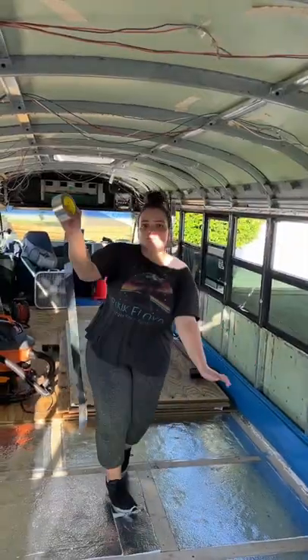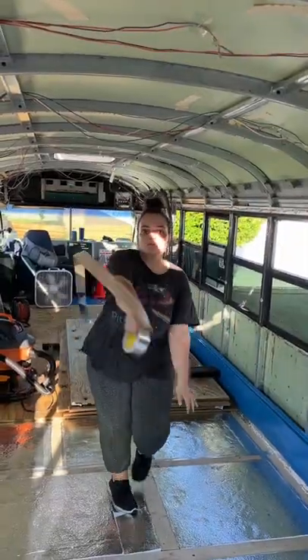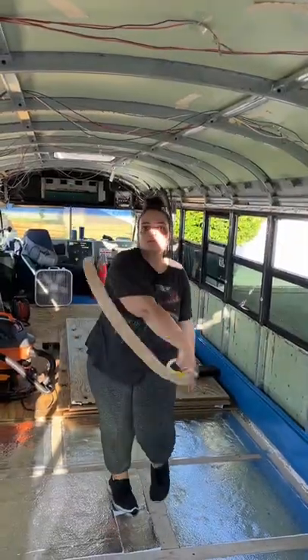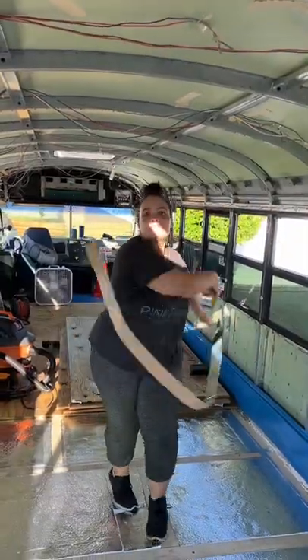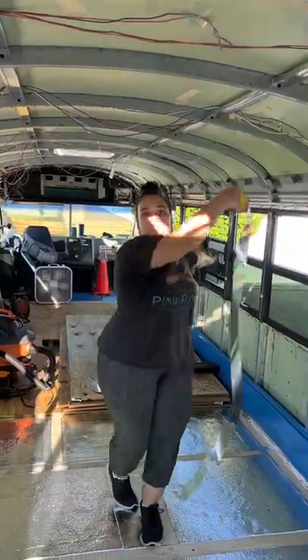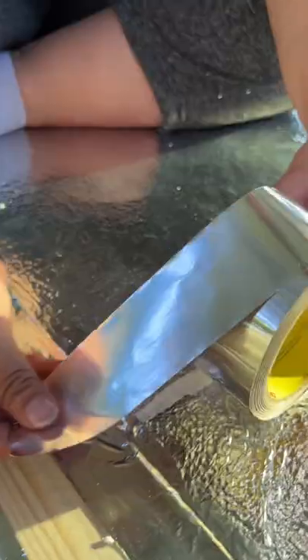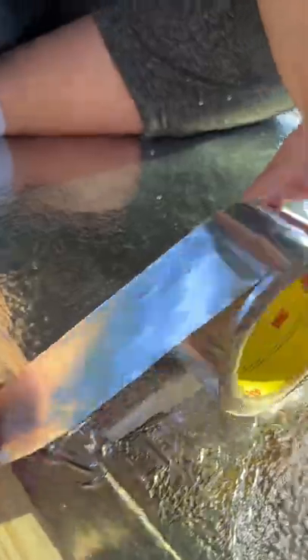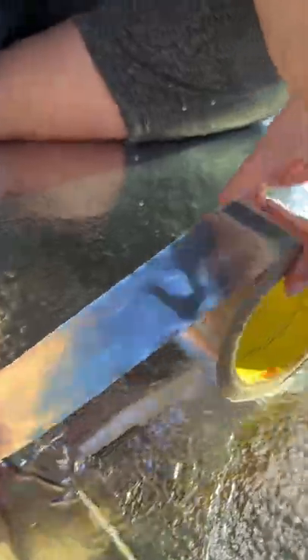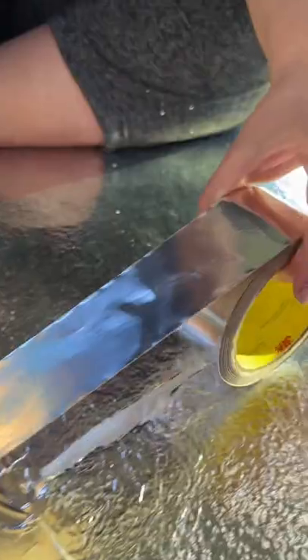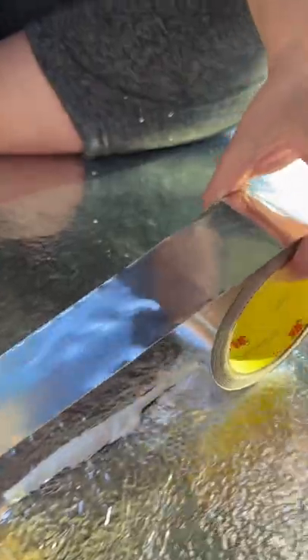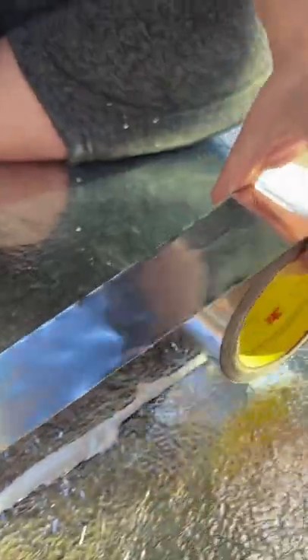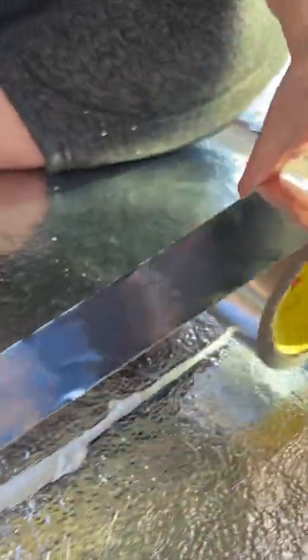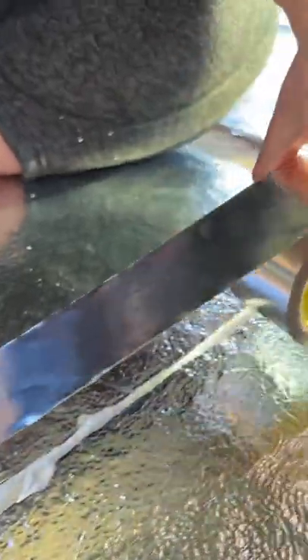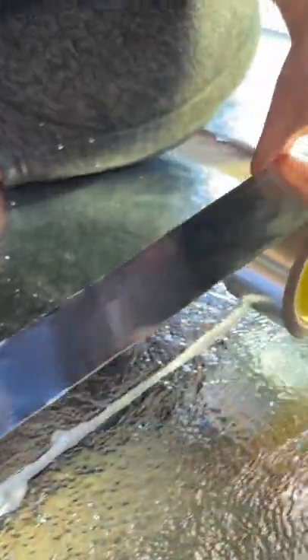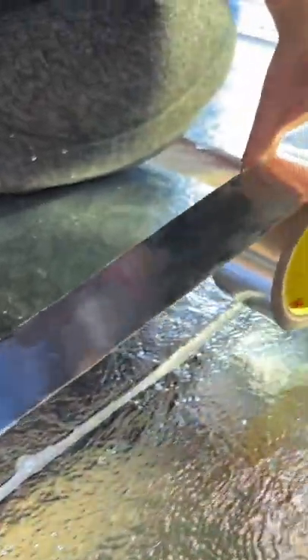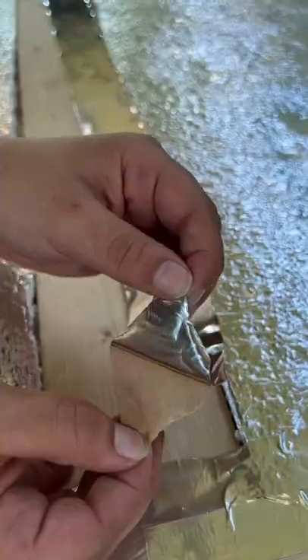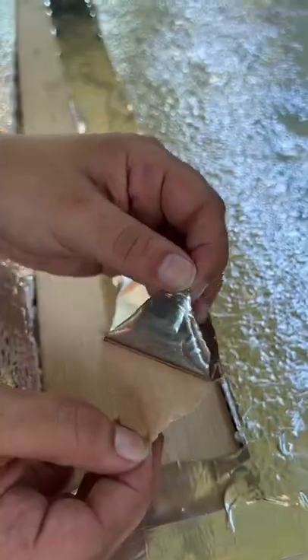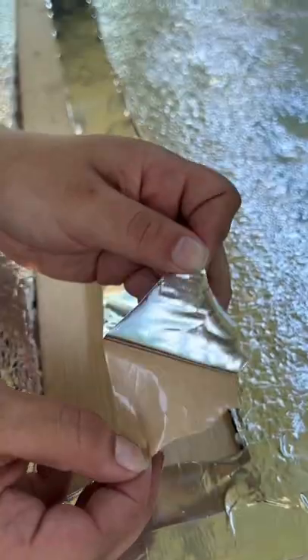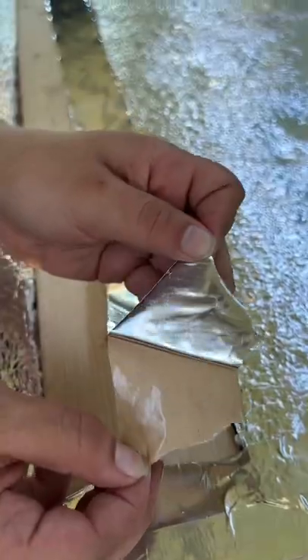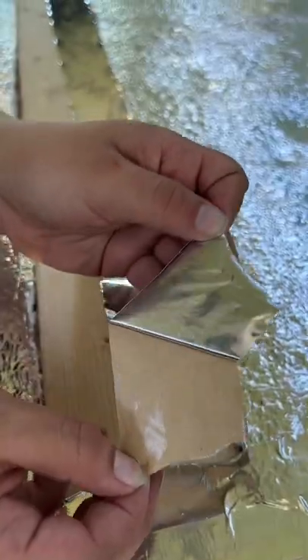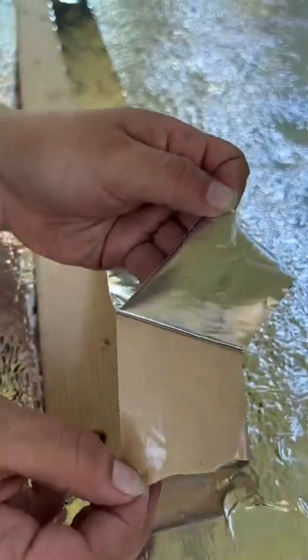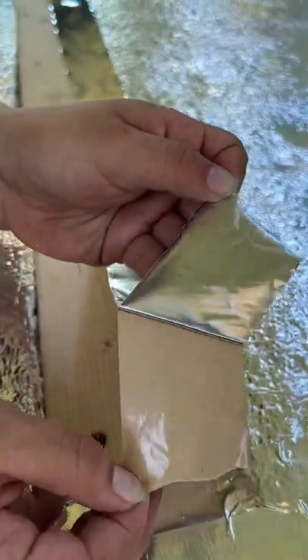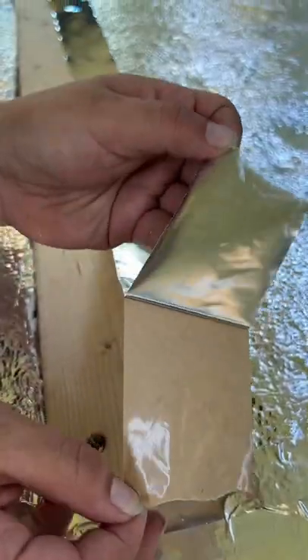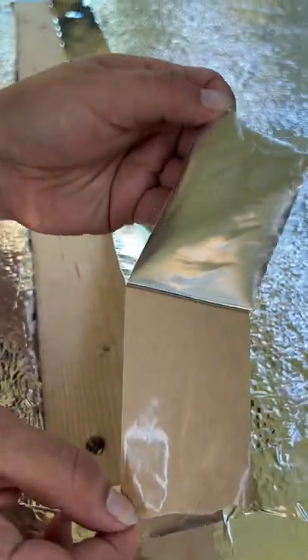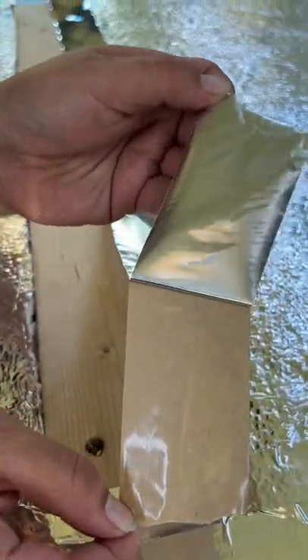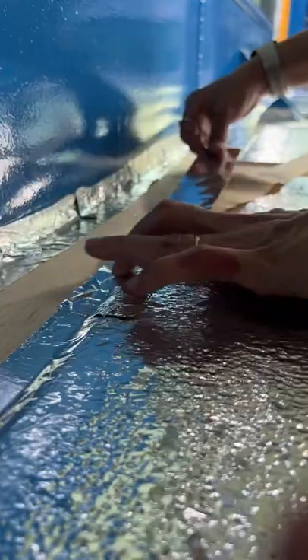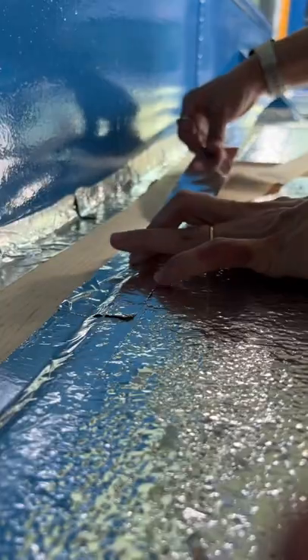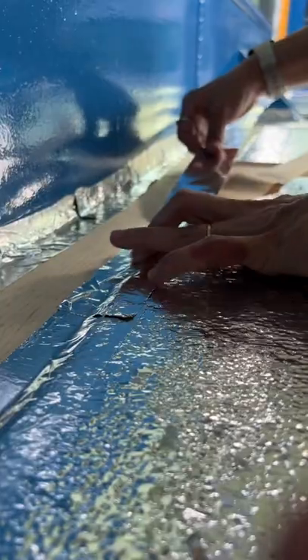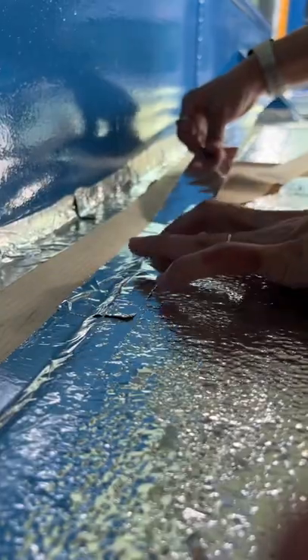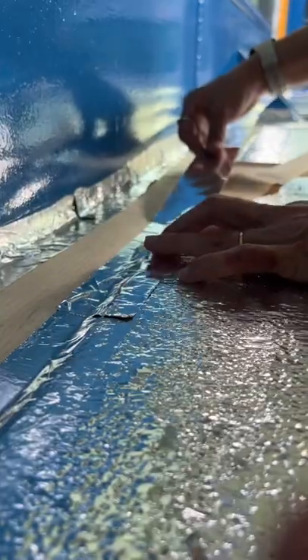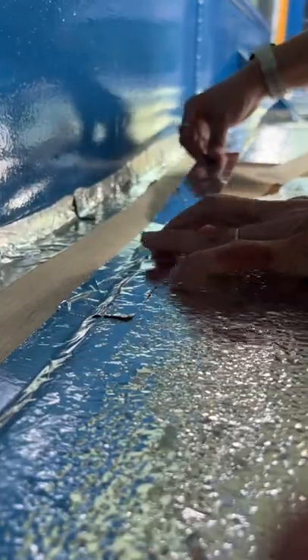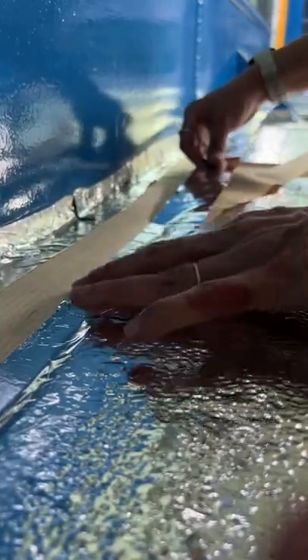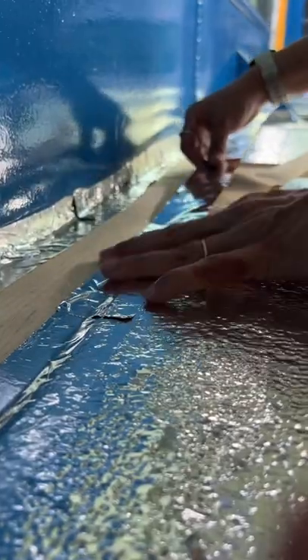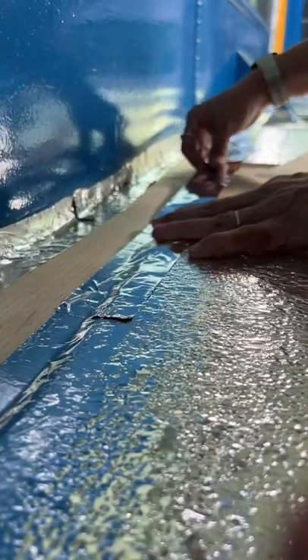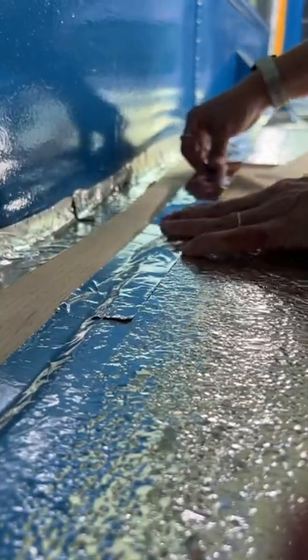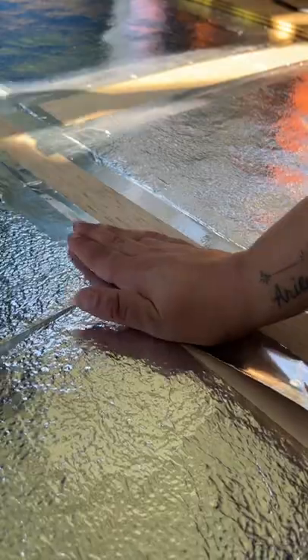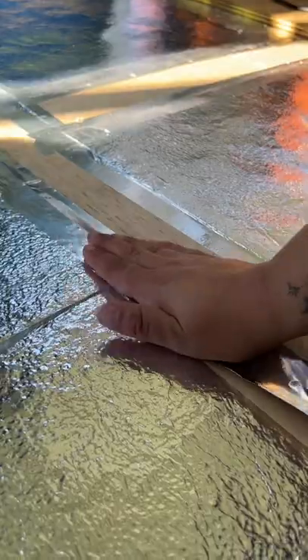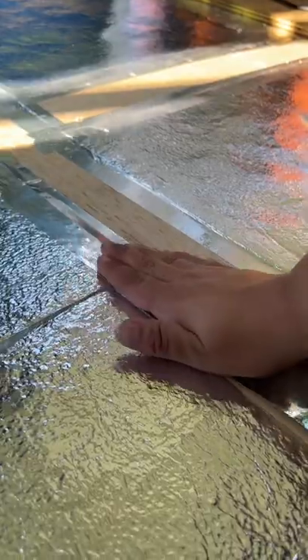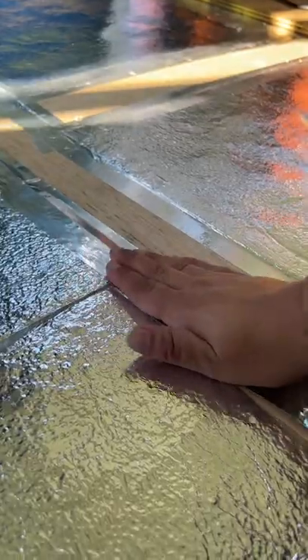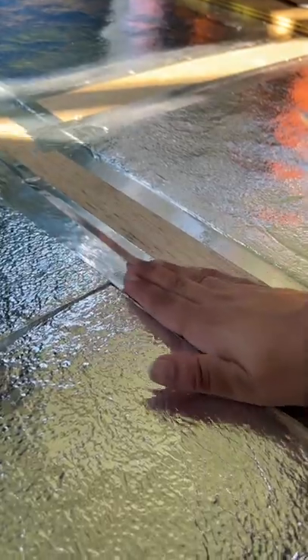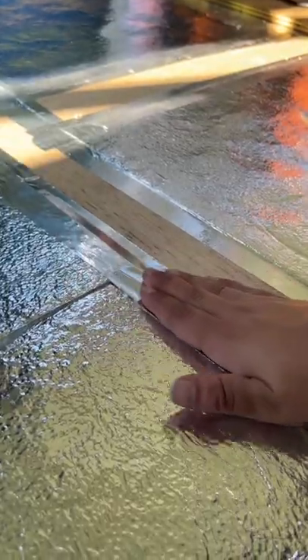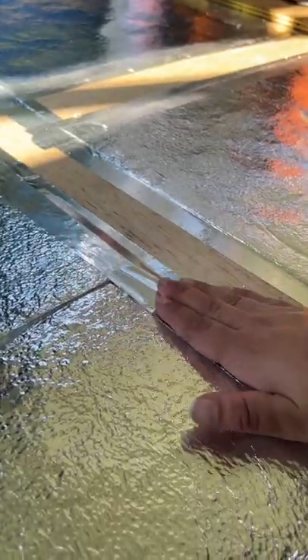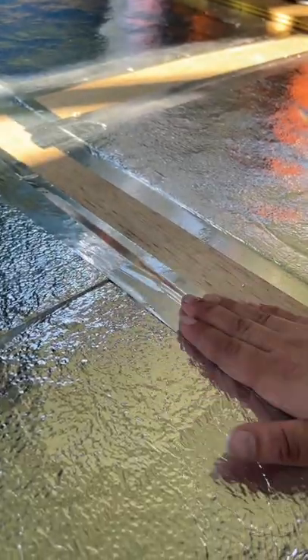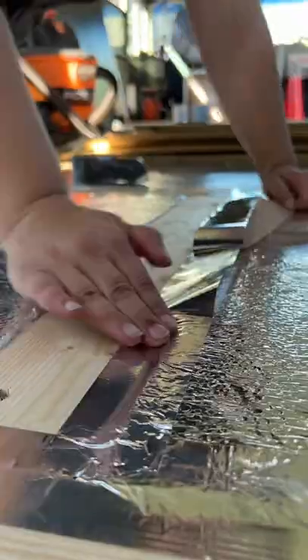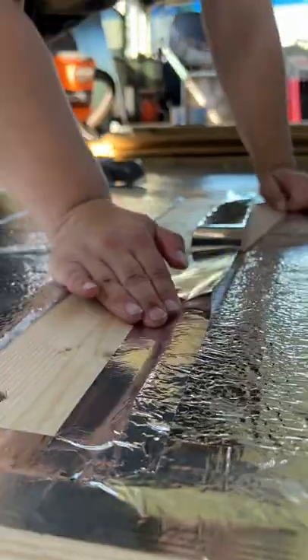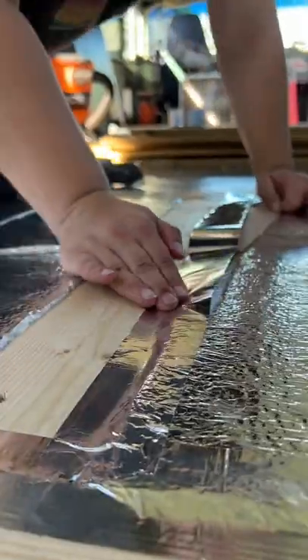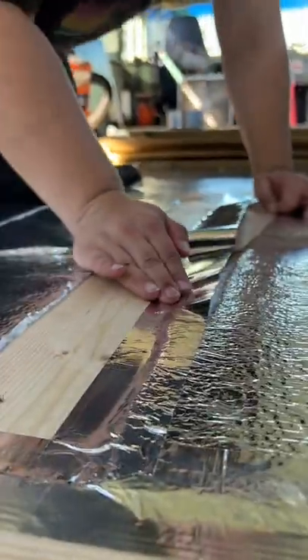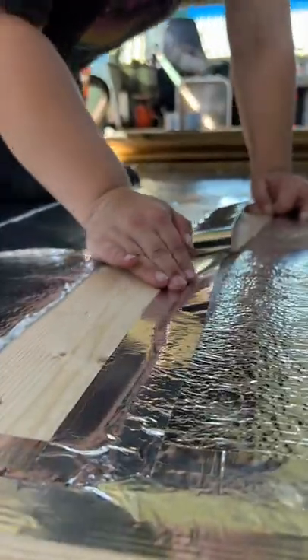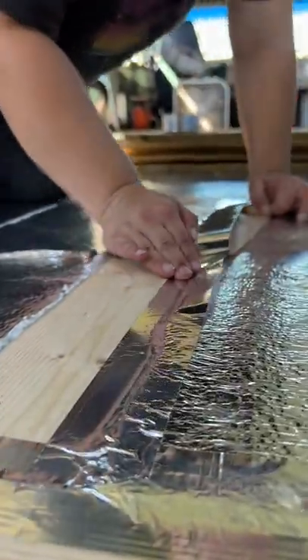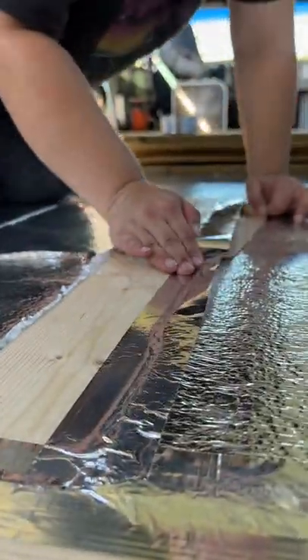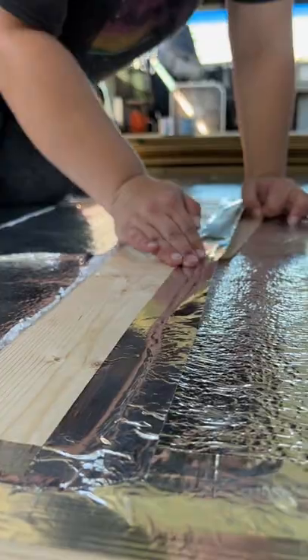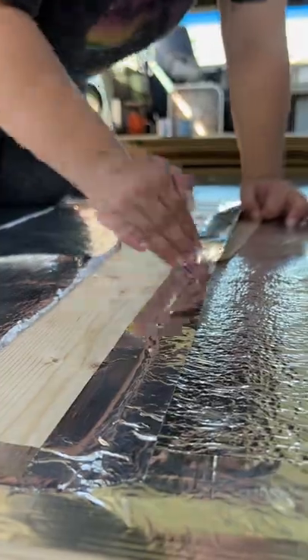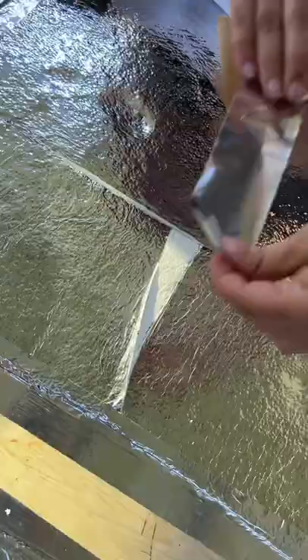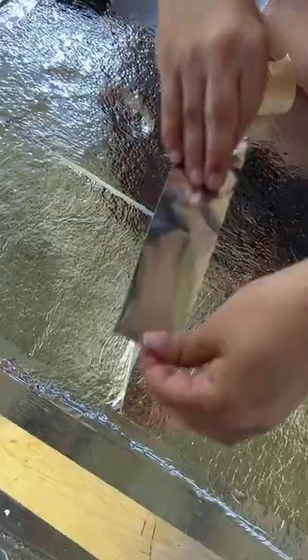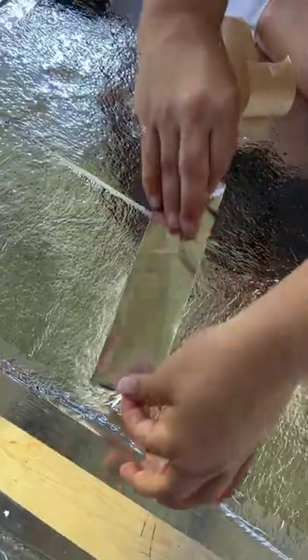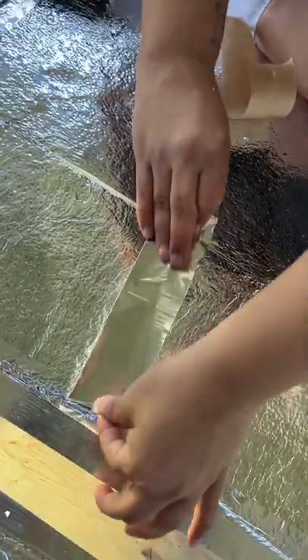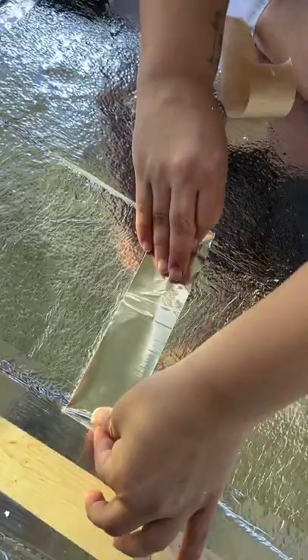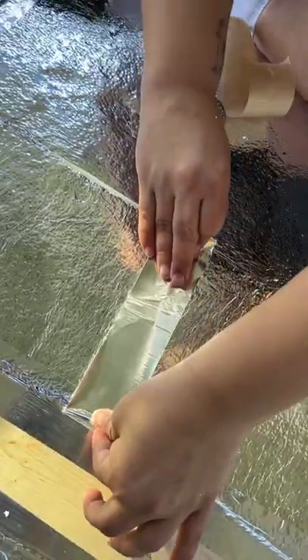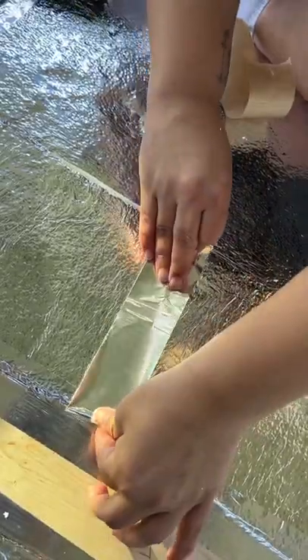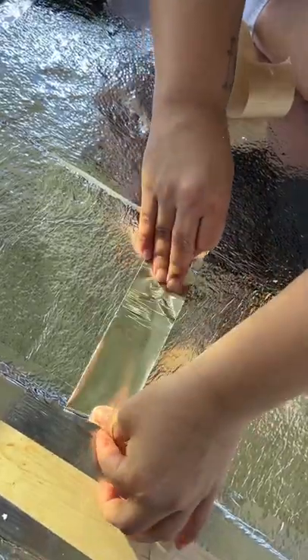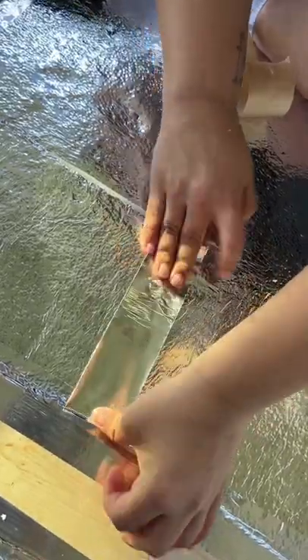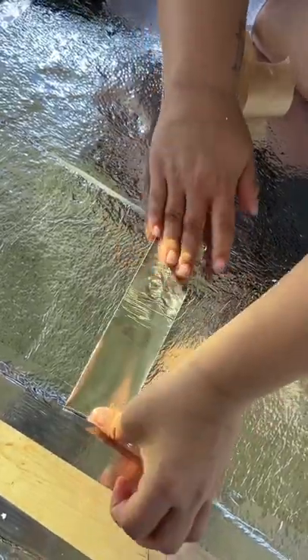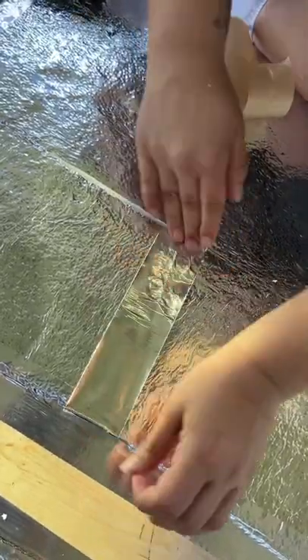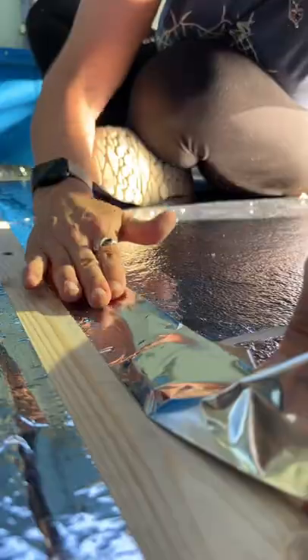This will only help with the R-value minimally, but it was an easy step that we thought was worth it. It also keeps all the foam board nicely in place.